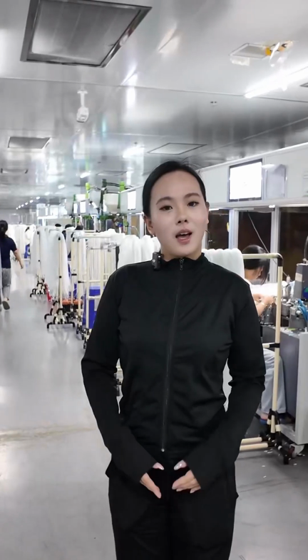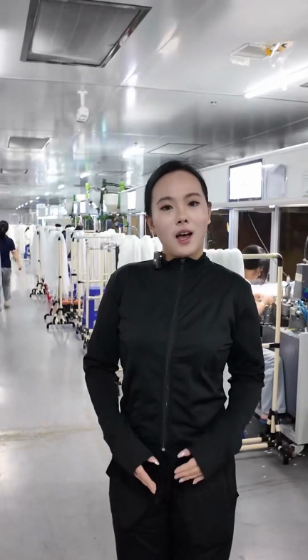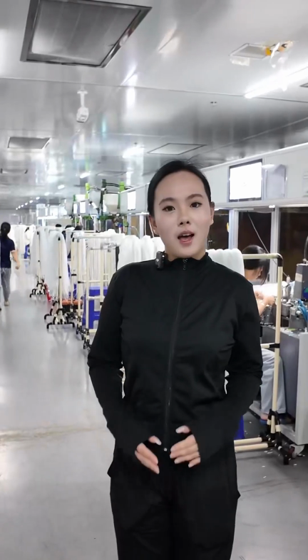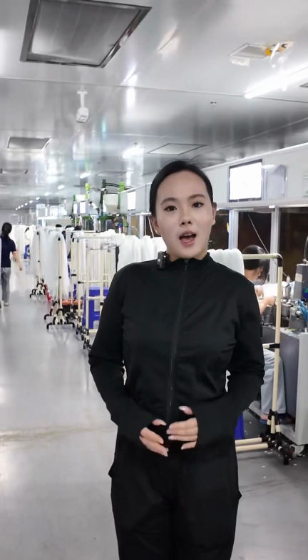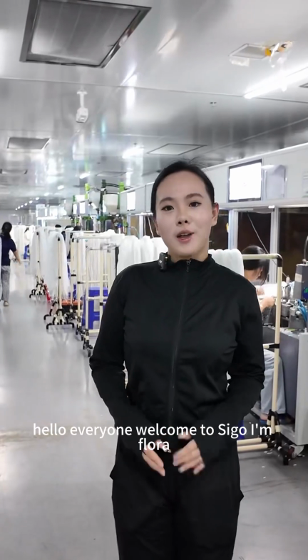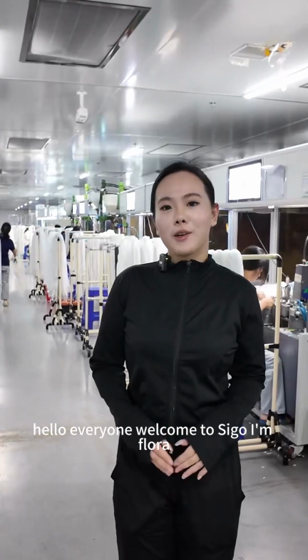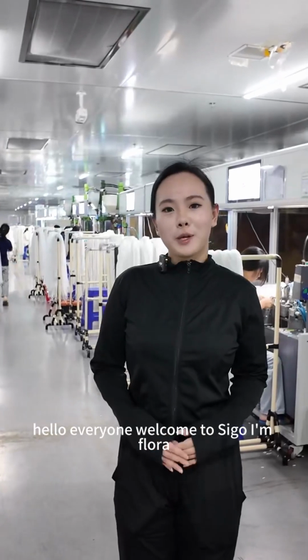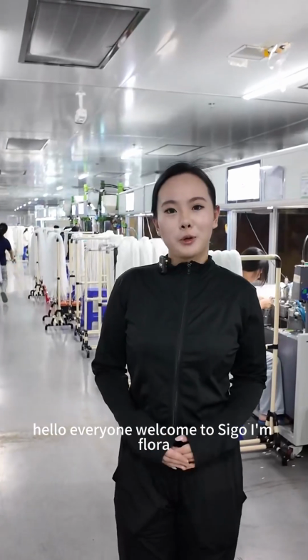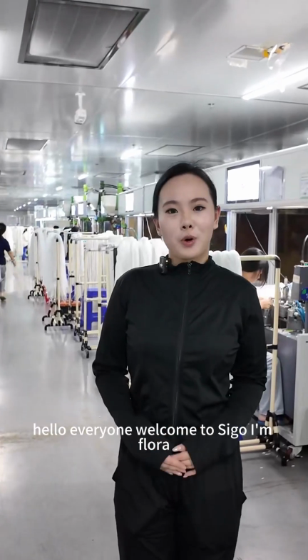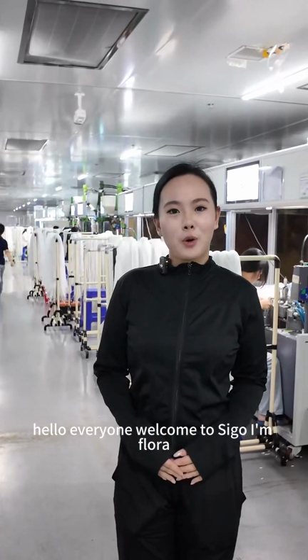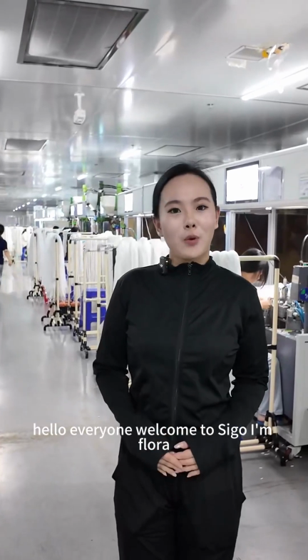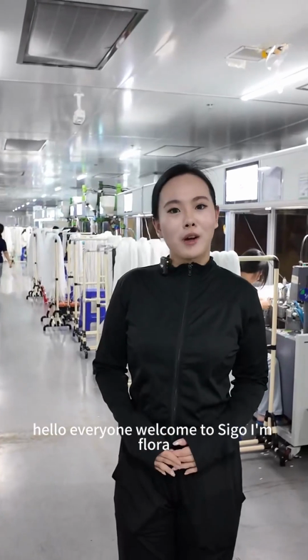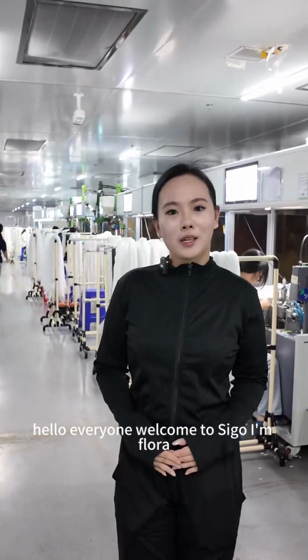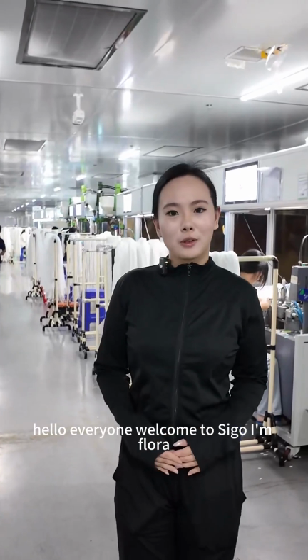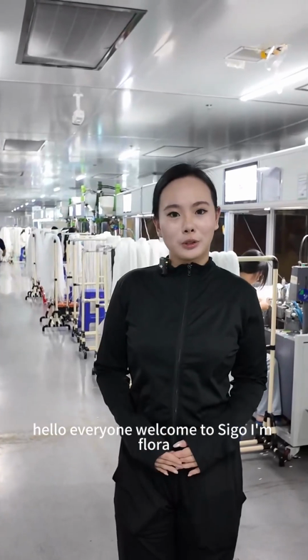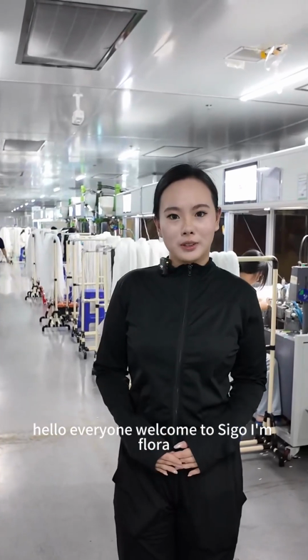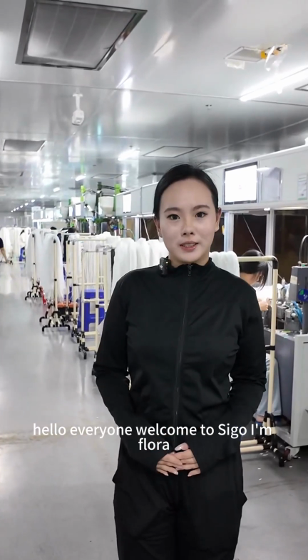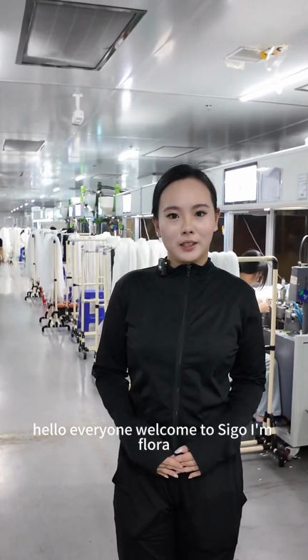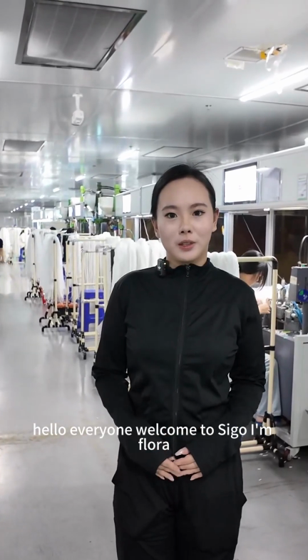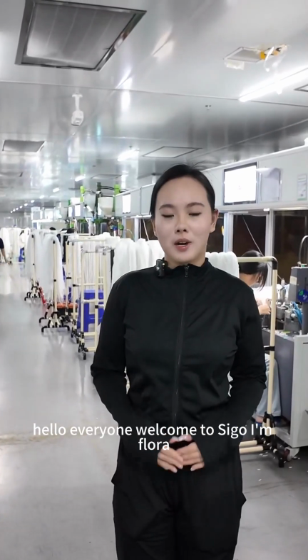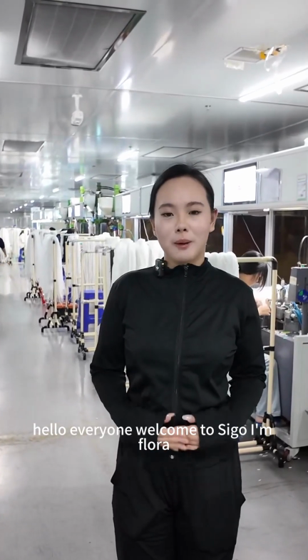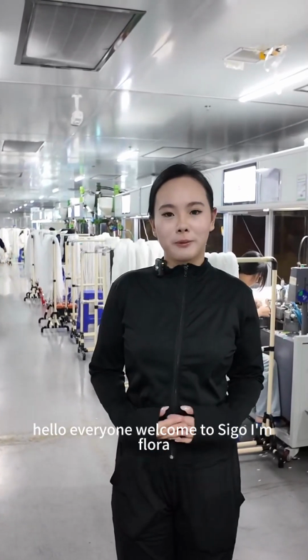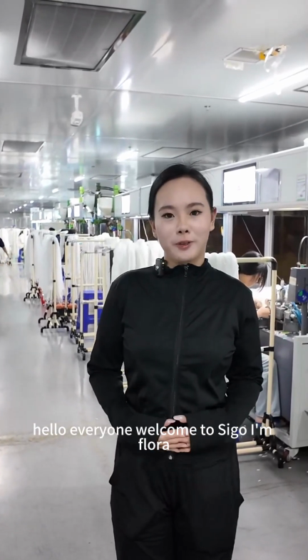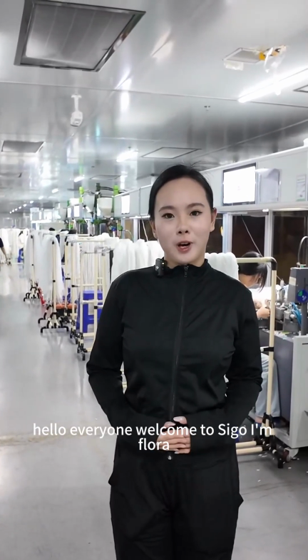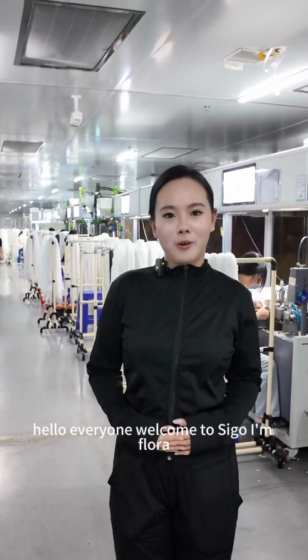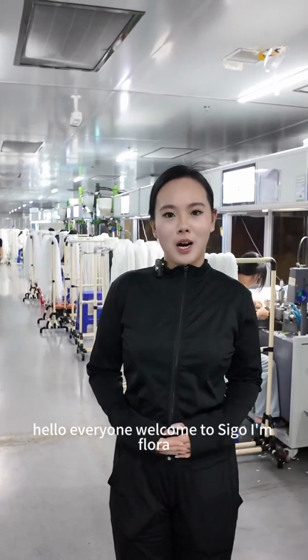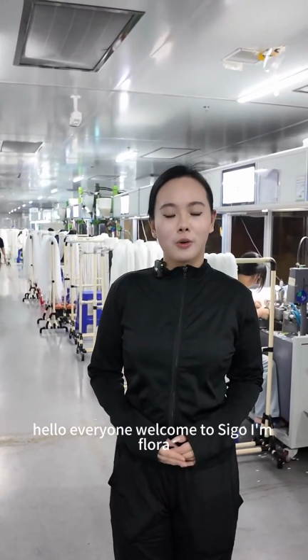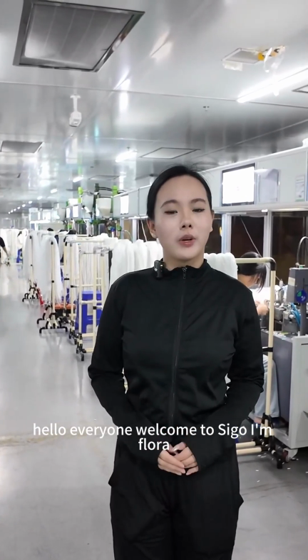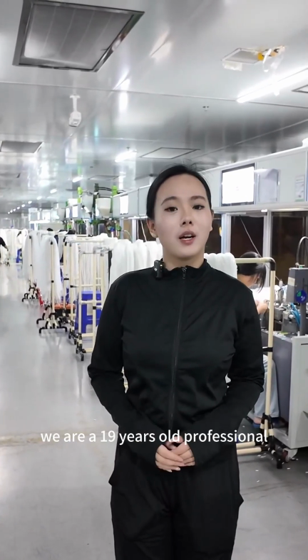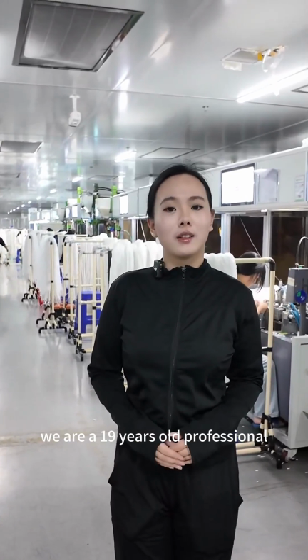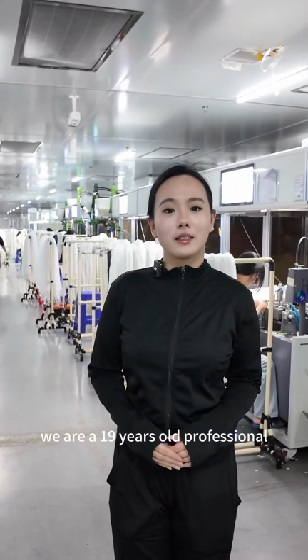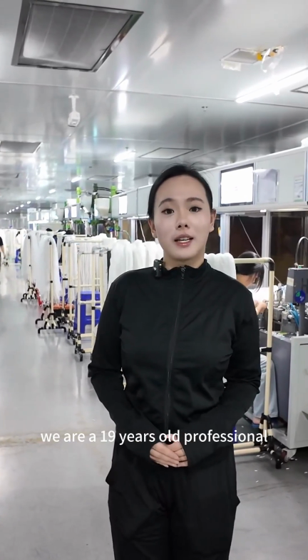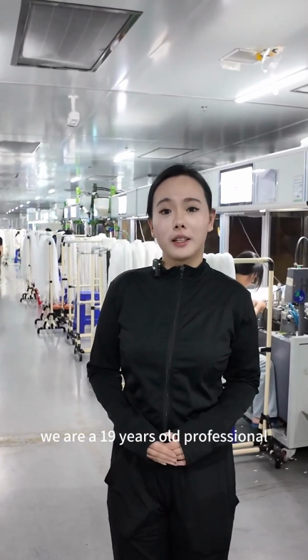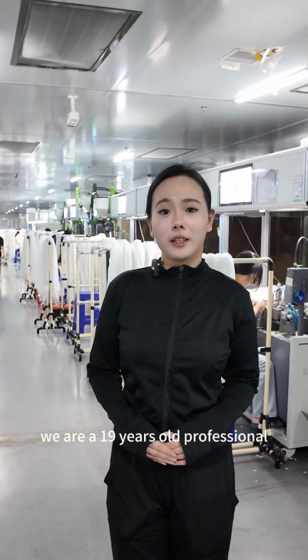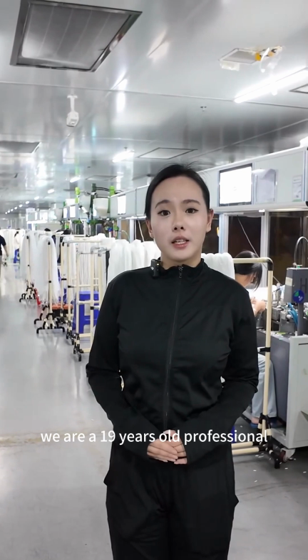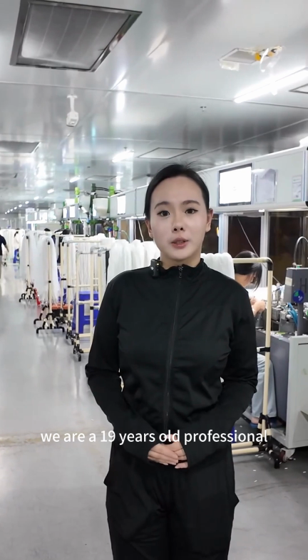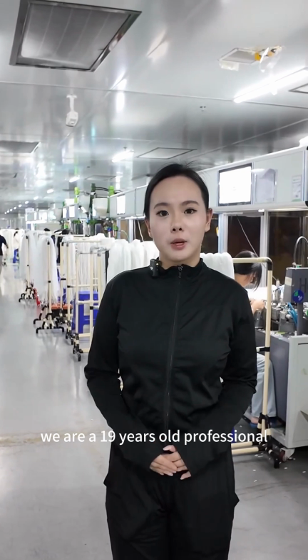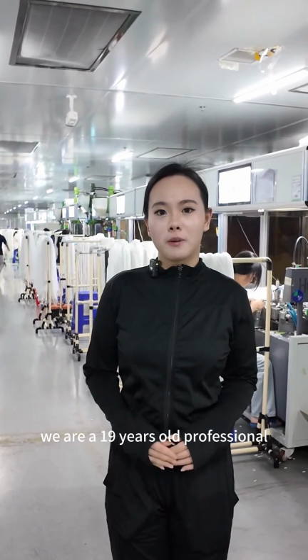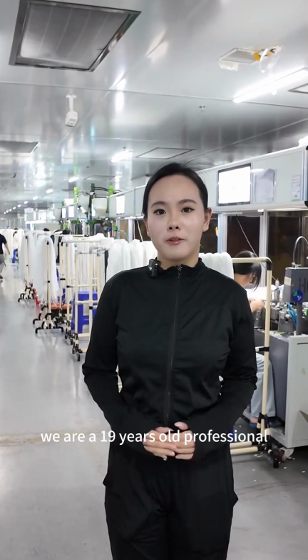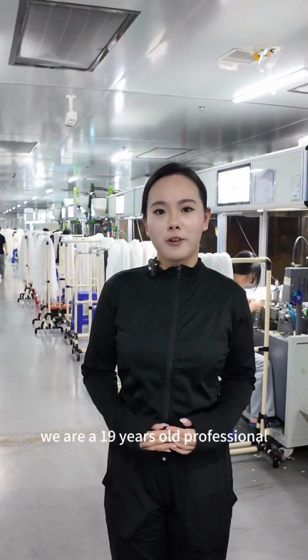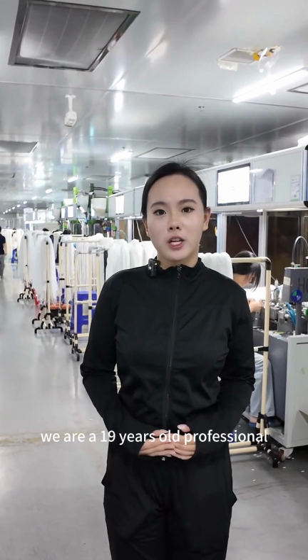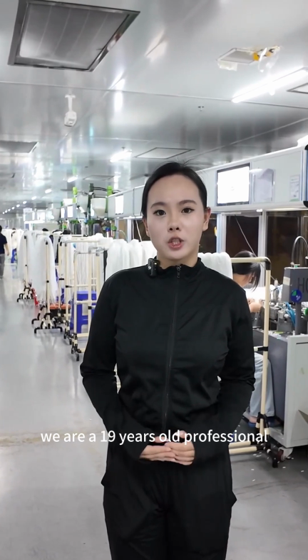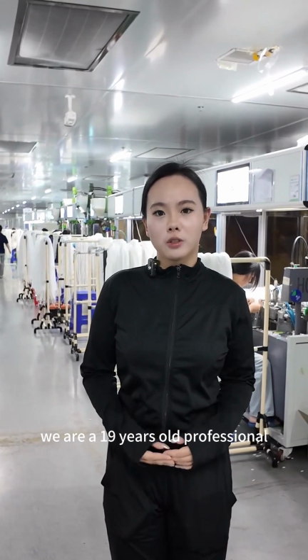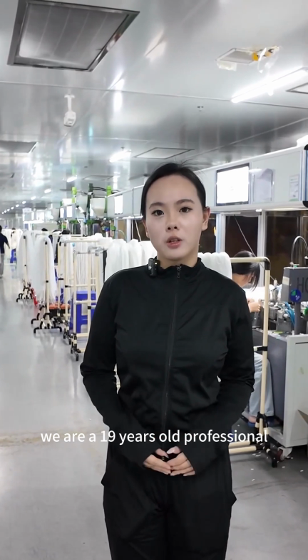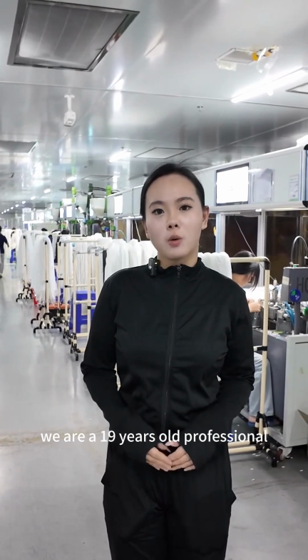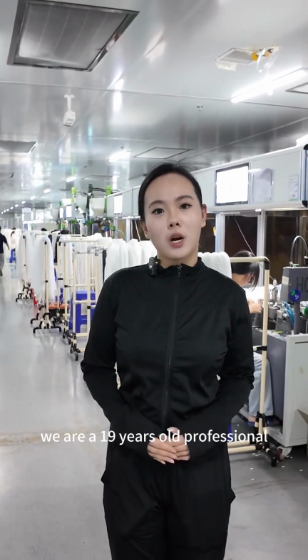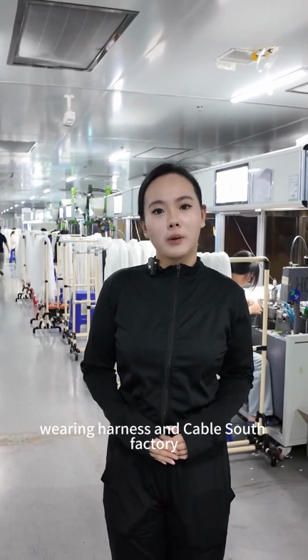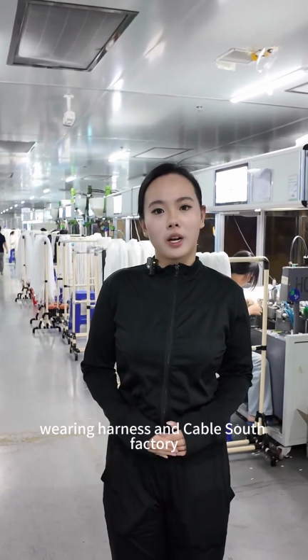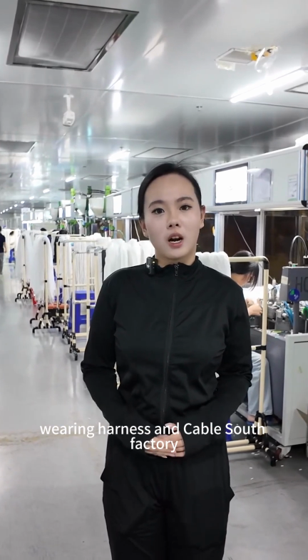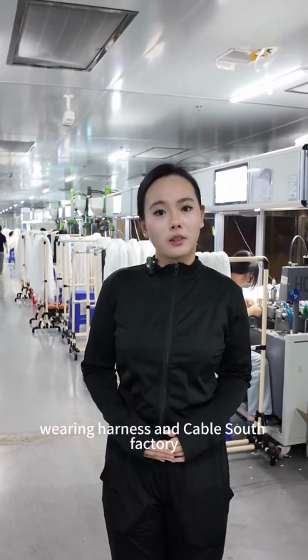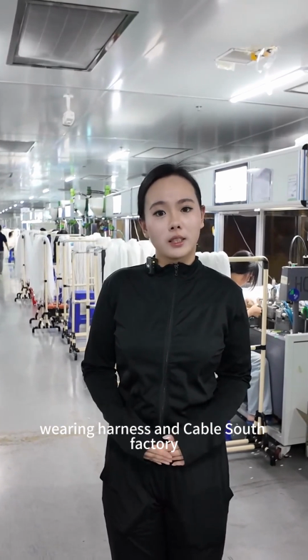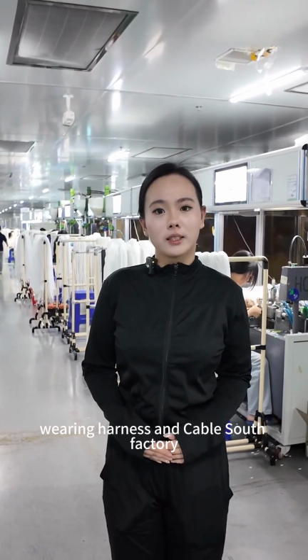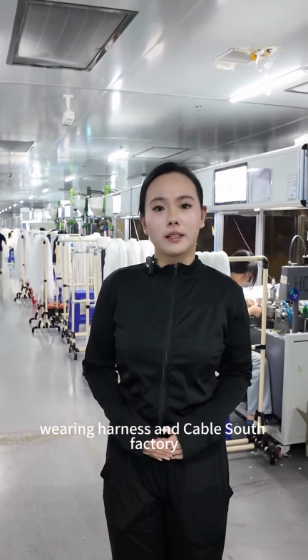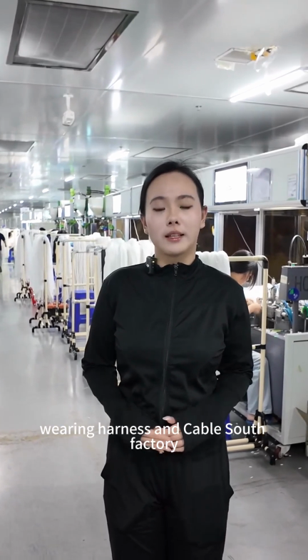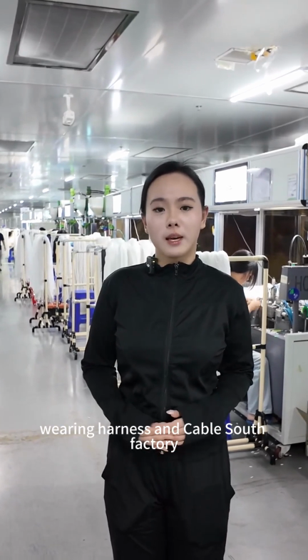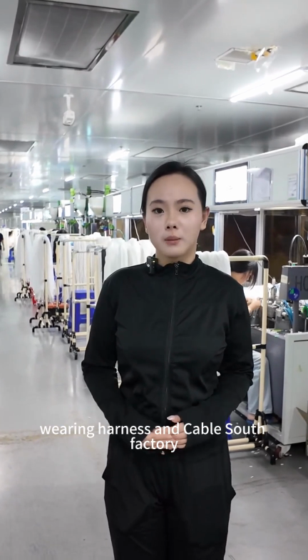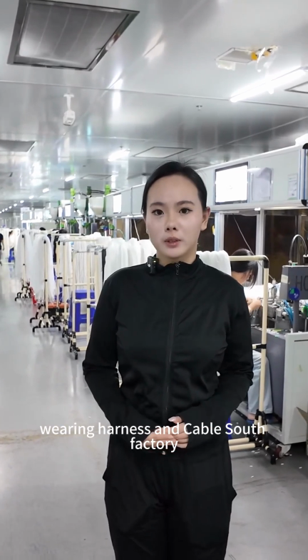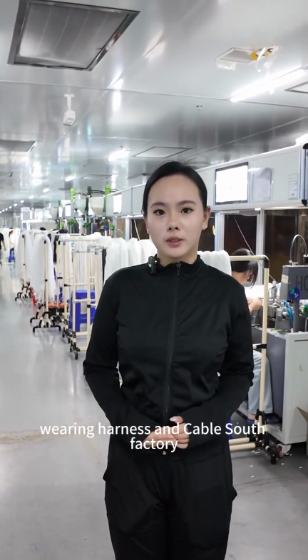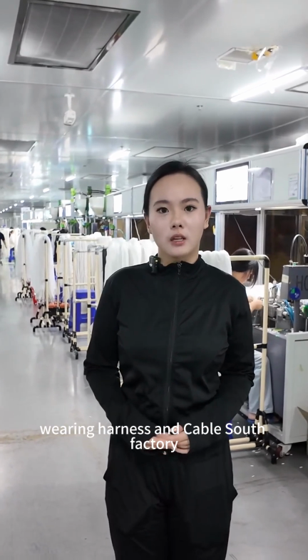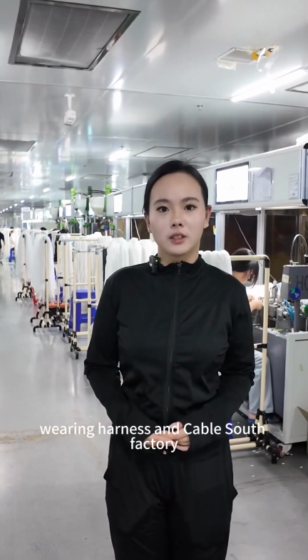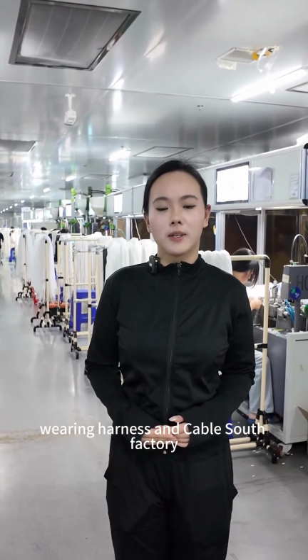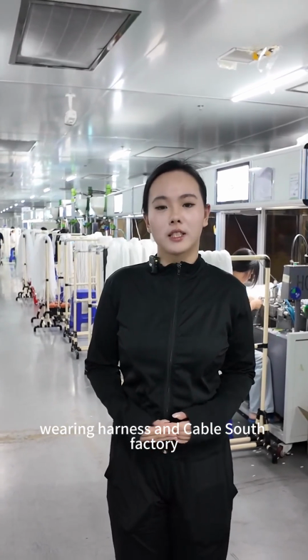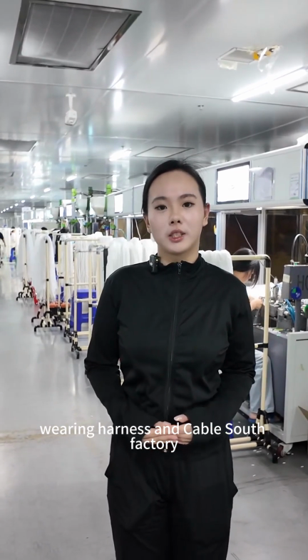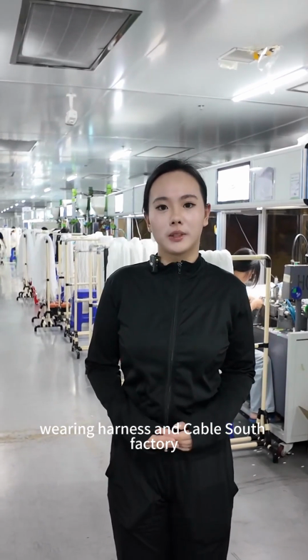Hello everyone, welcome to Seagull. I'm Flora. We are a 19-year-old professional wiring harness and cable factory.